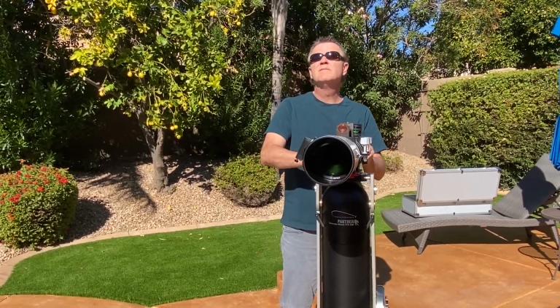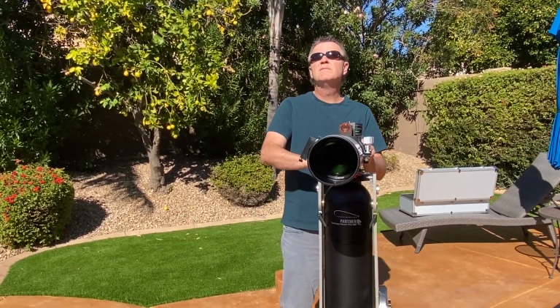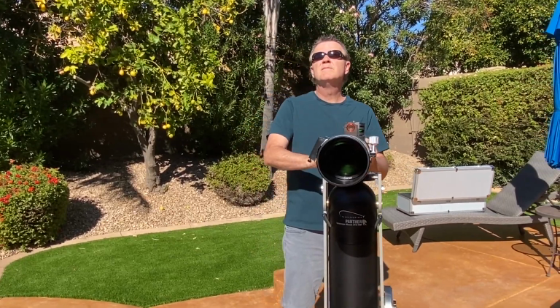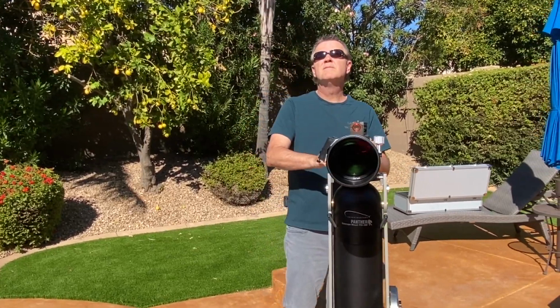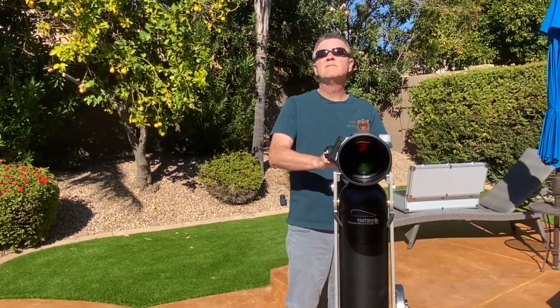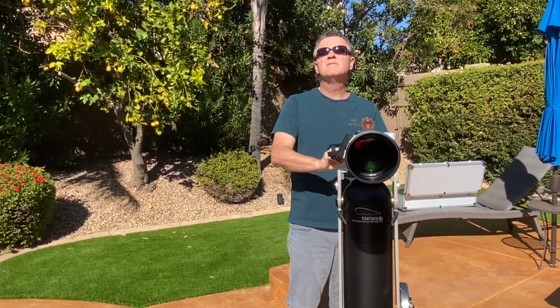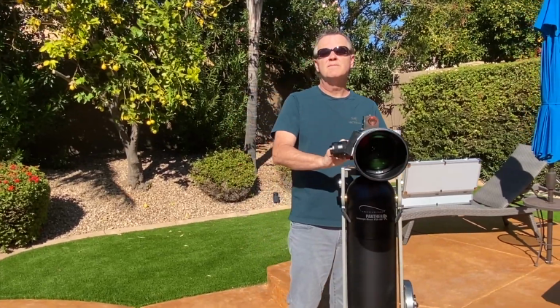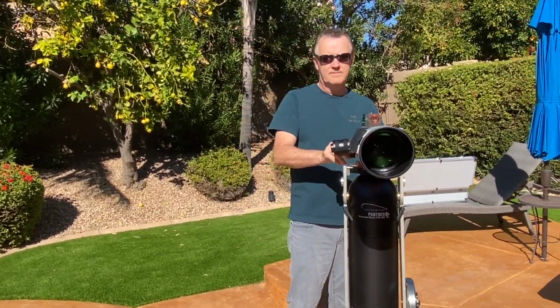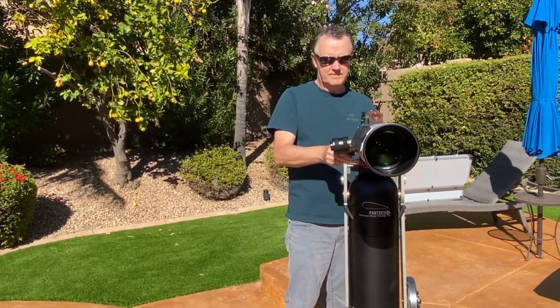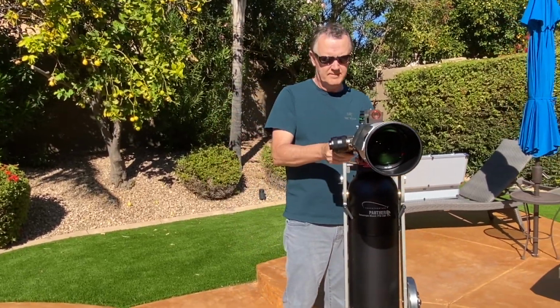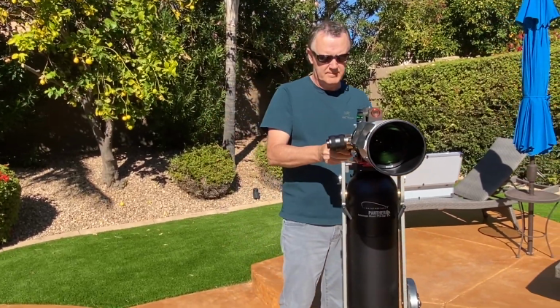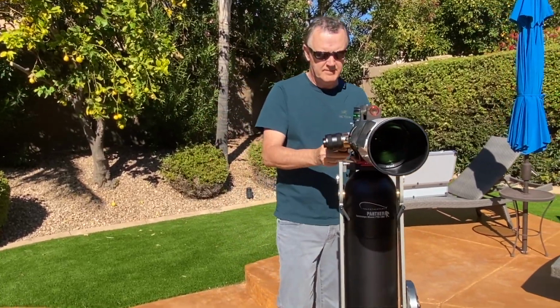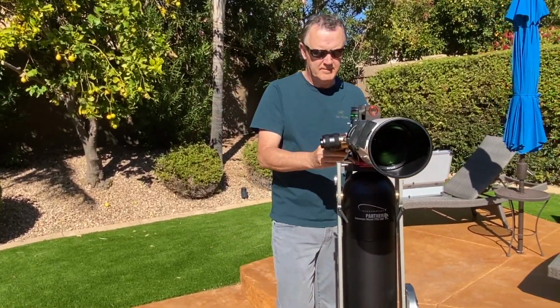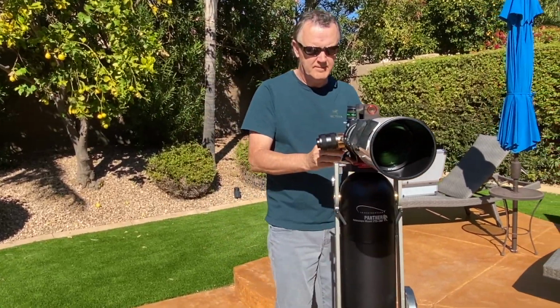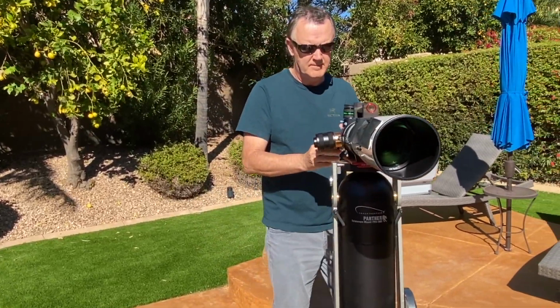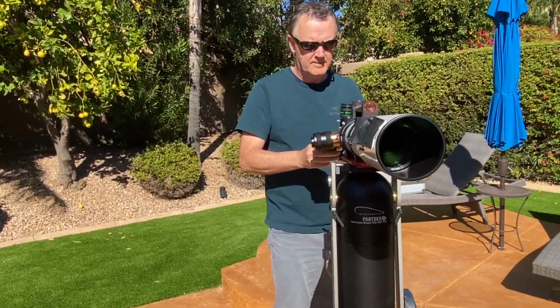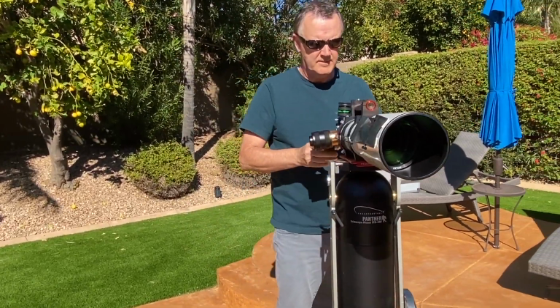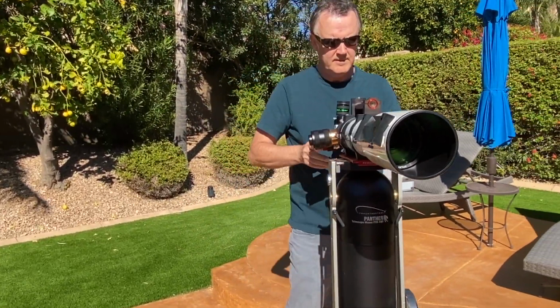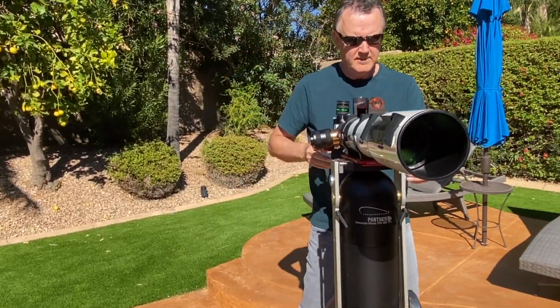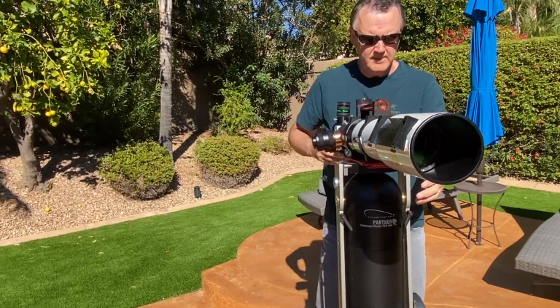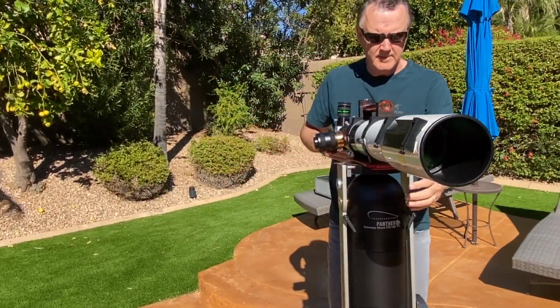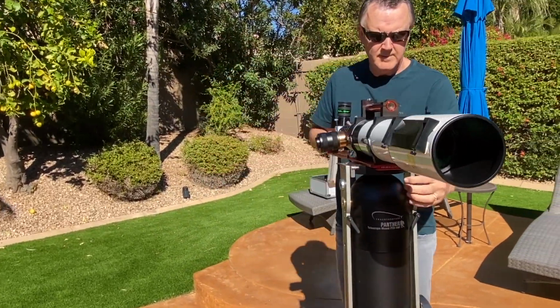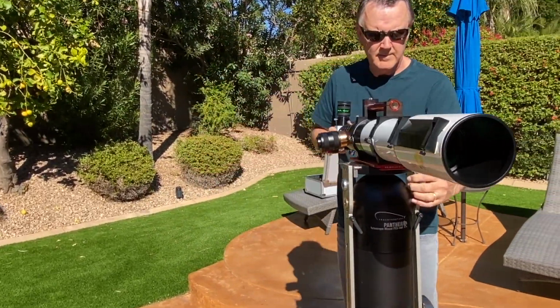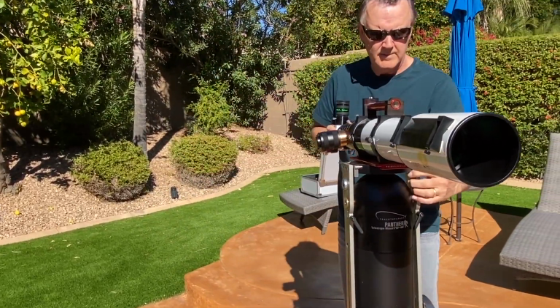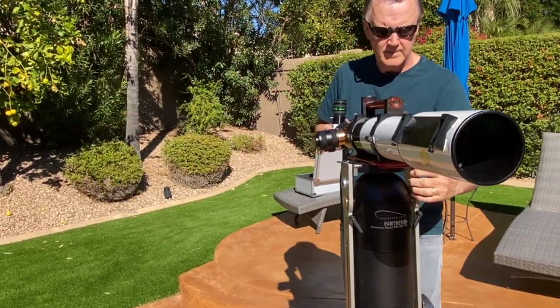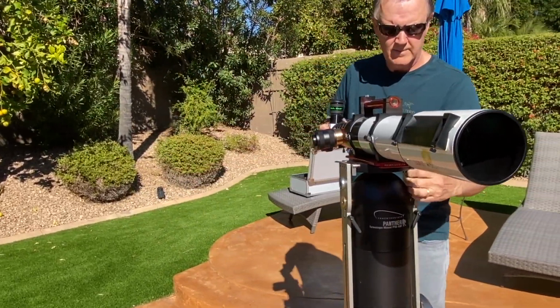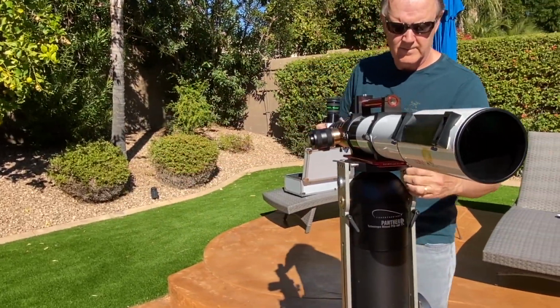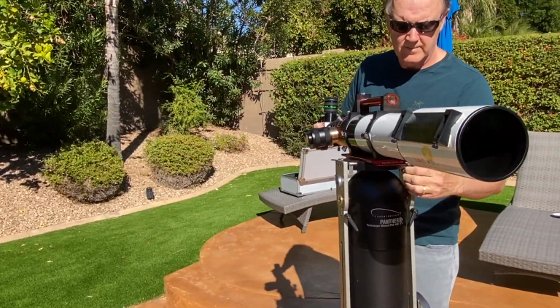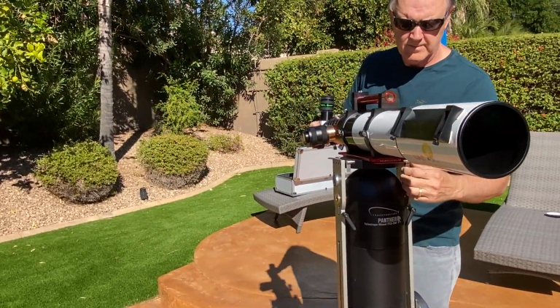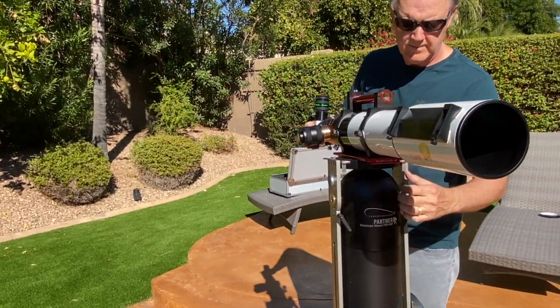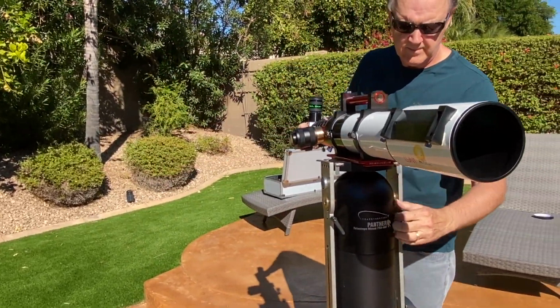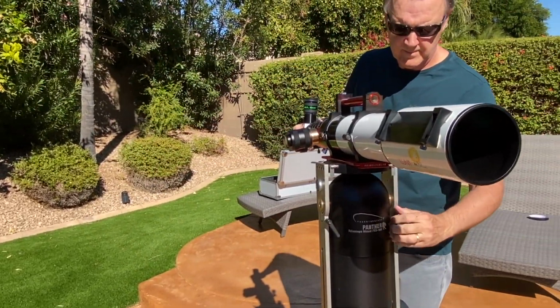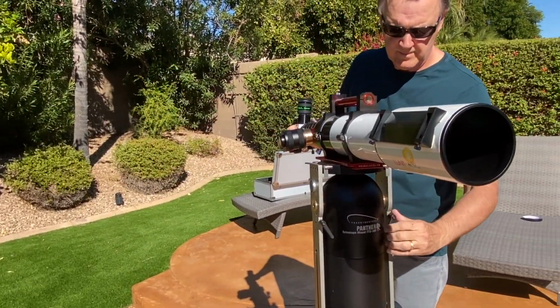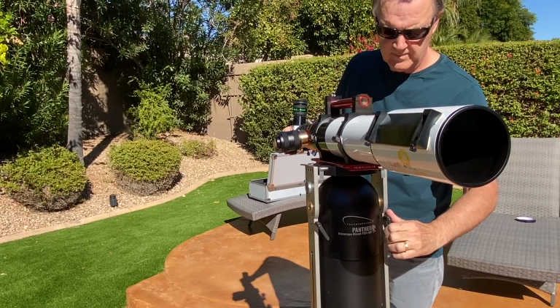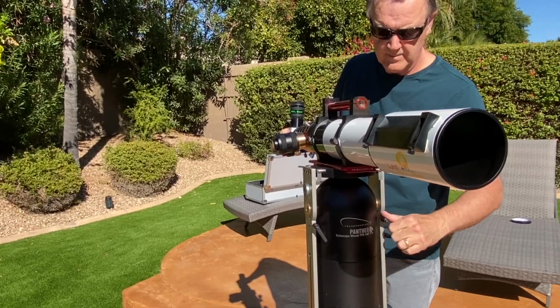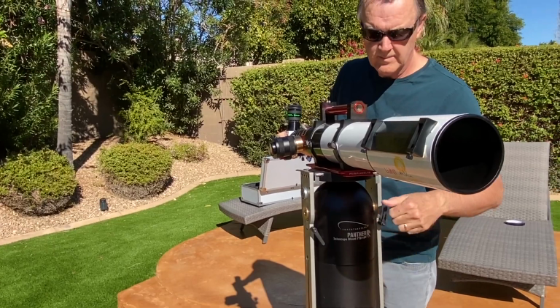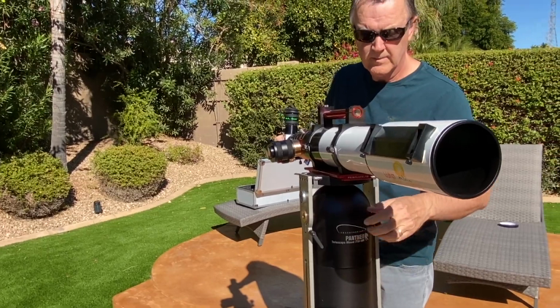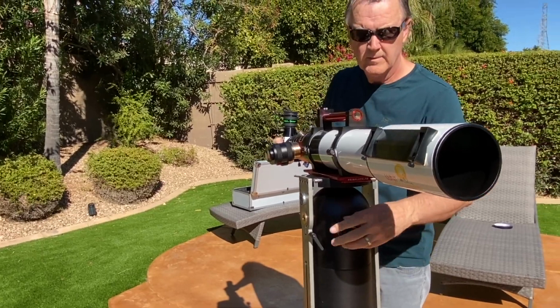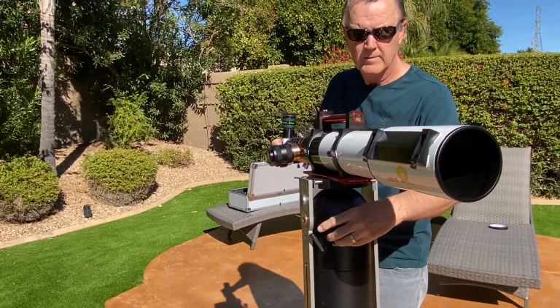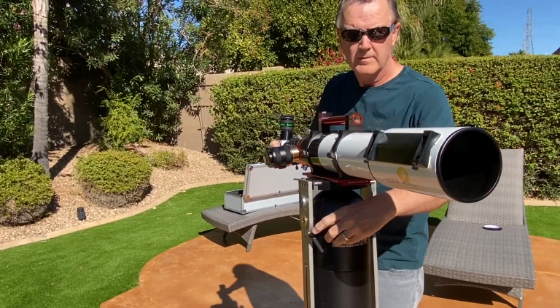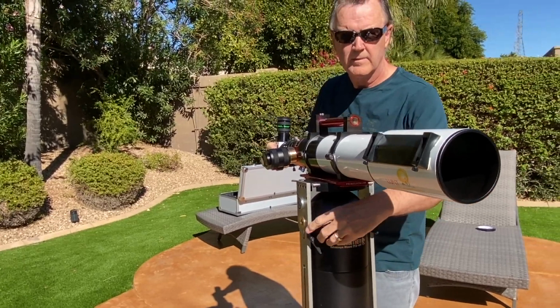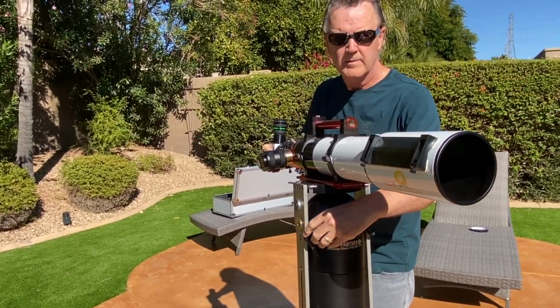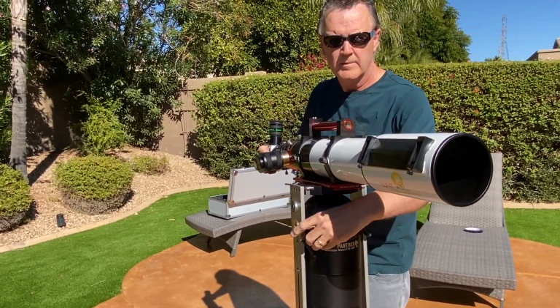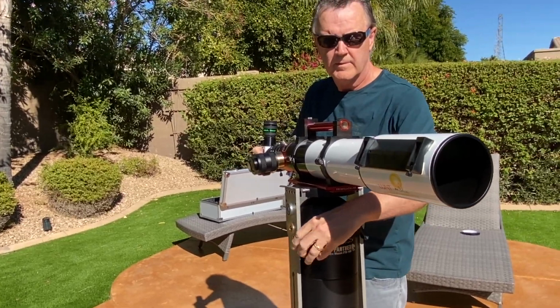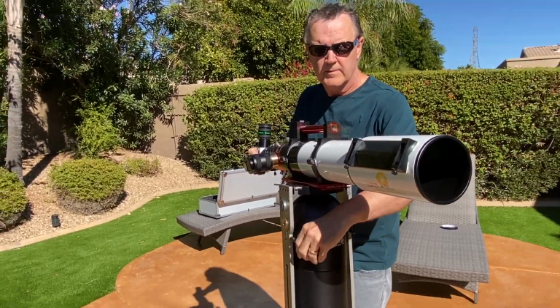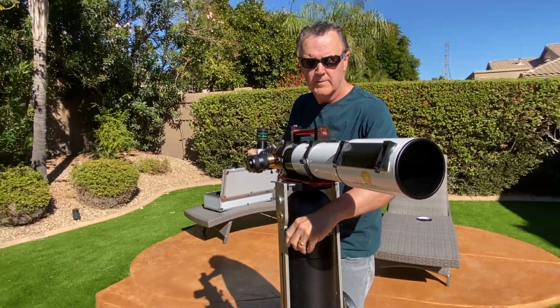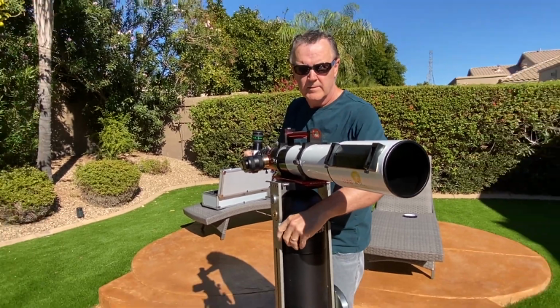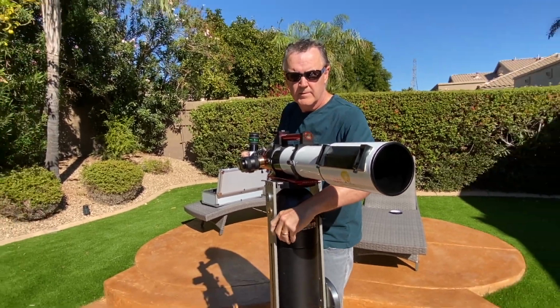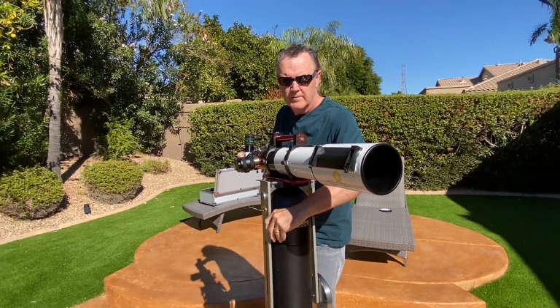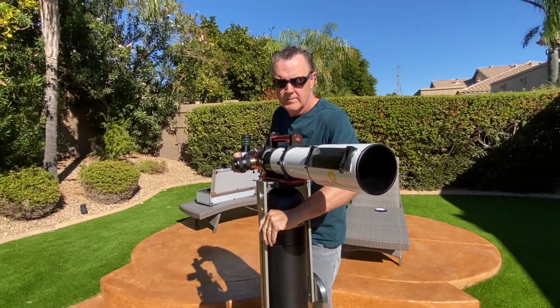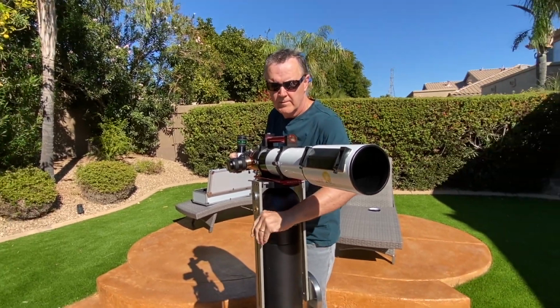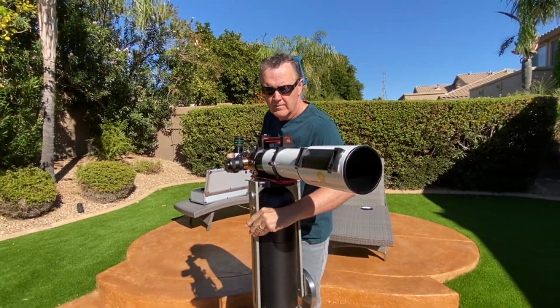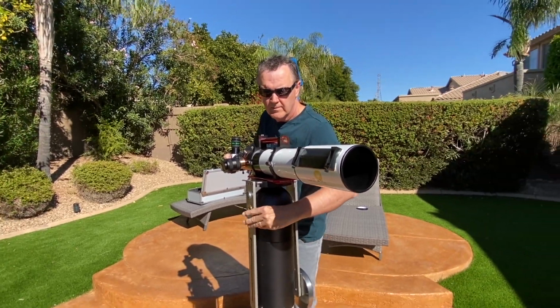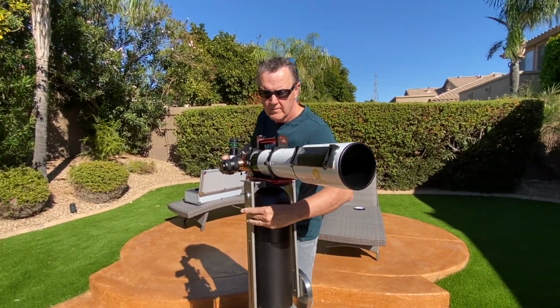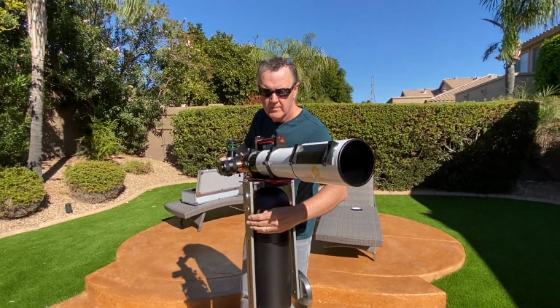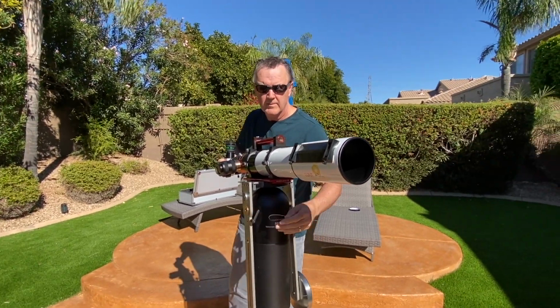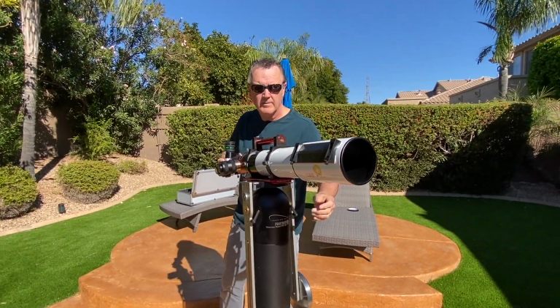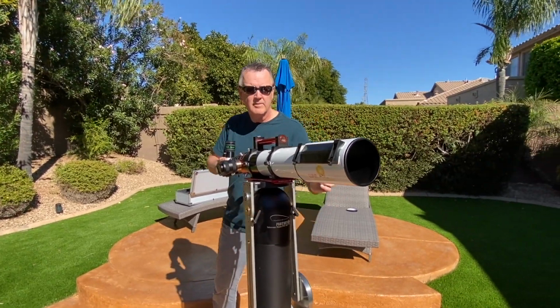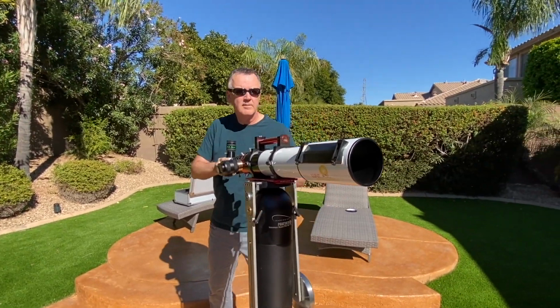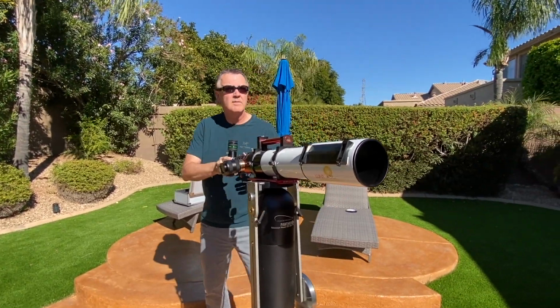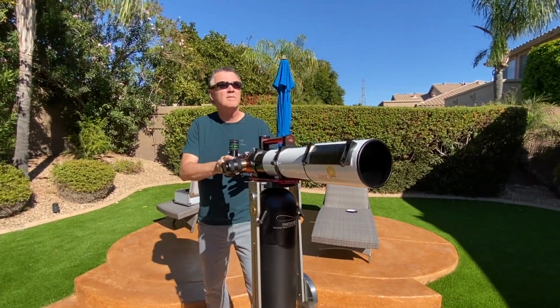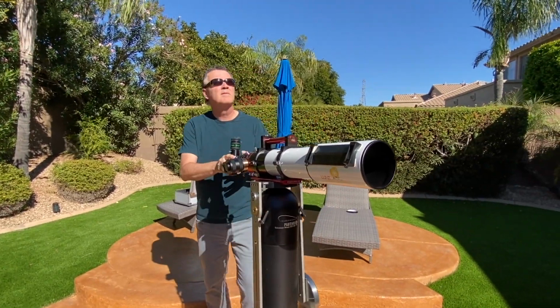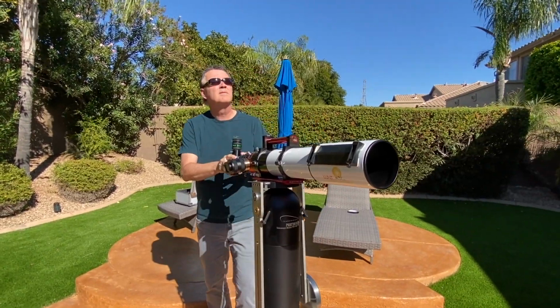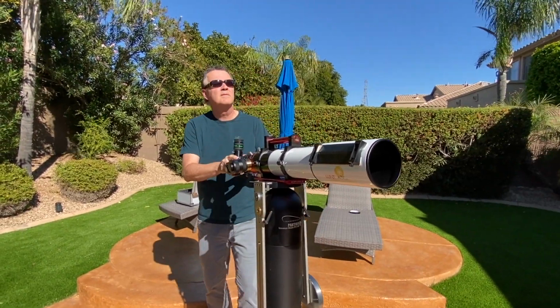Note: you should never look at the sun without a proper solar telescope or solar filter. Doing so could permanently damage your eyes.